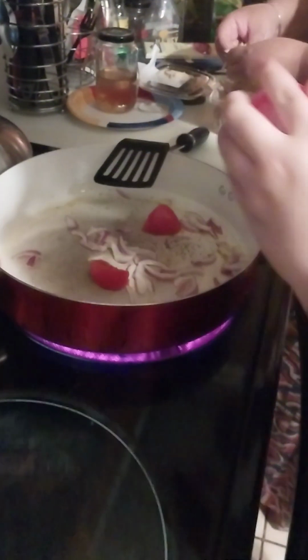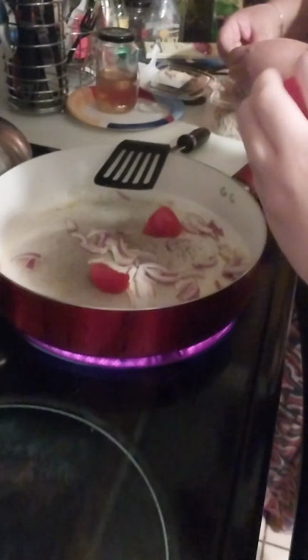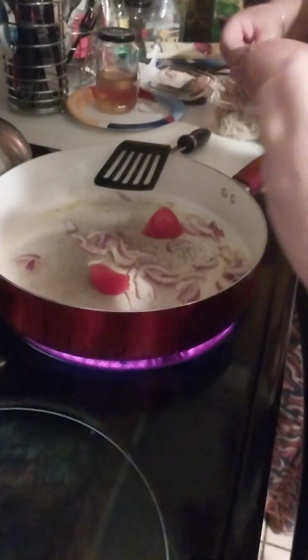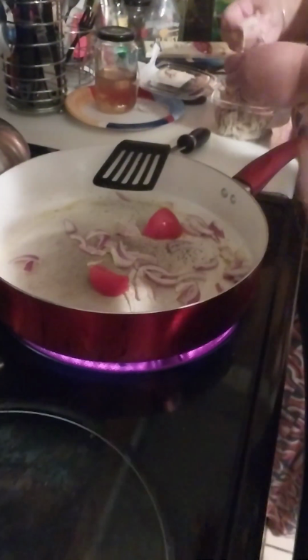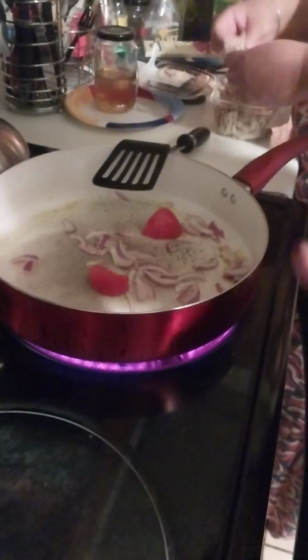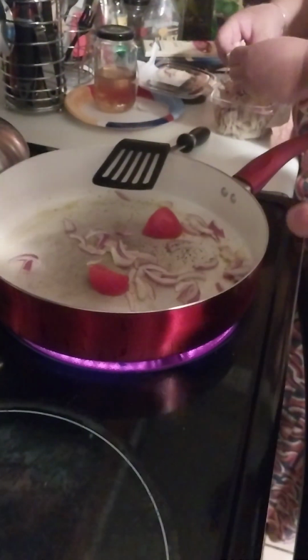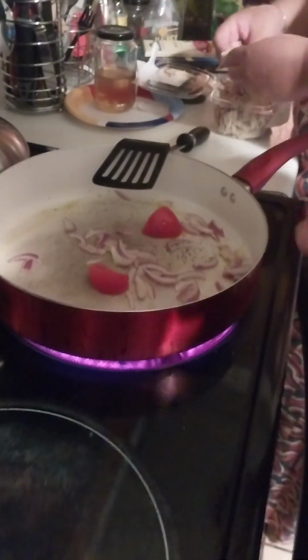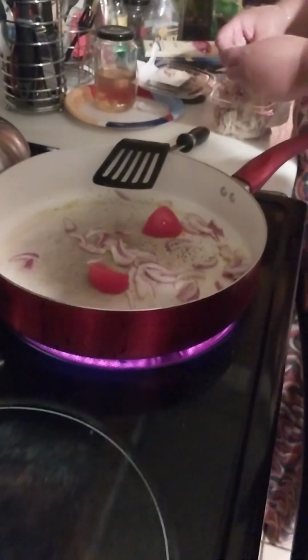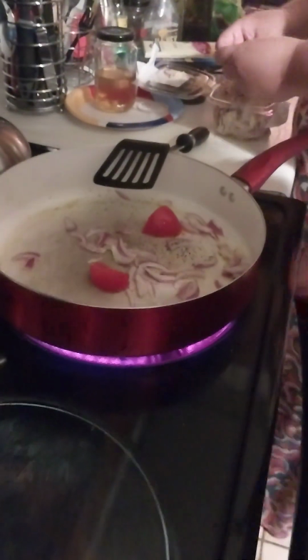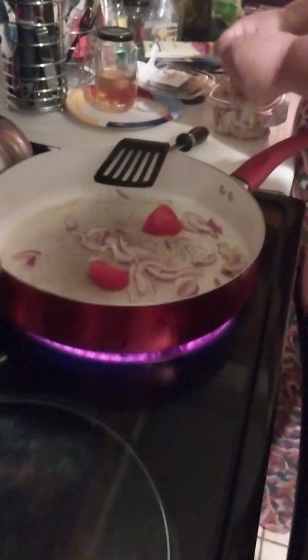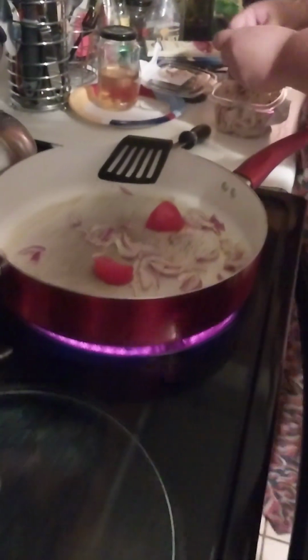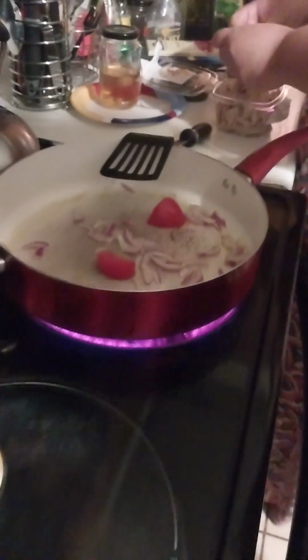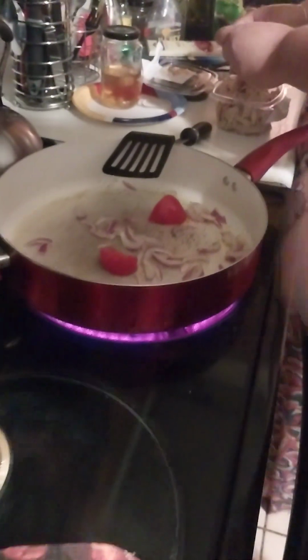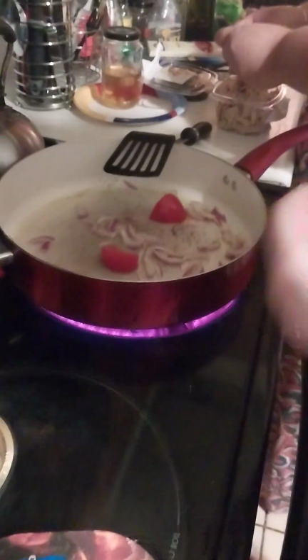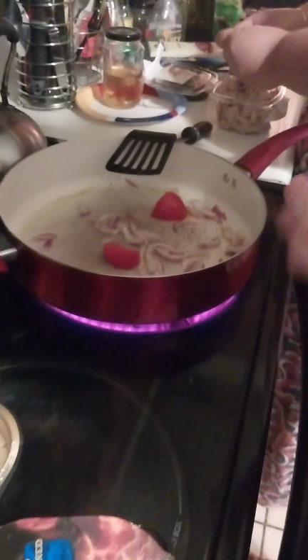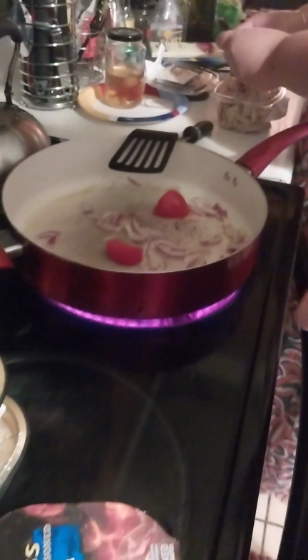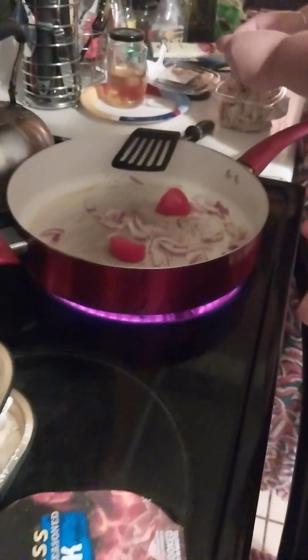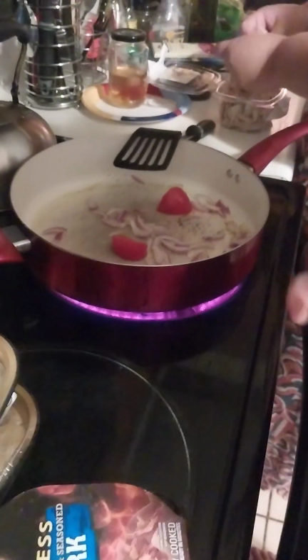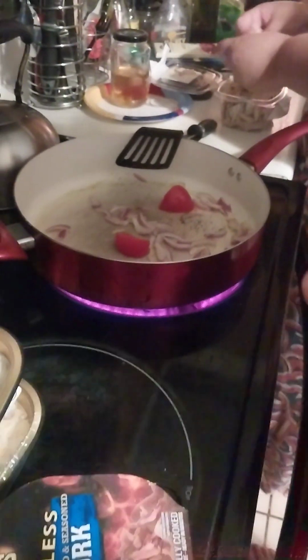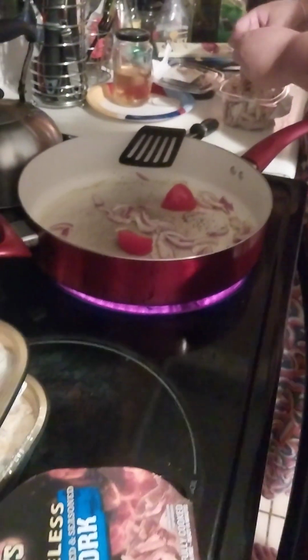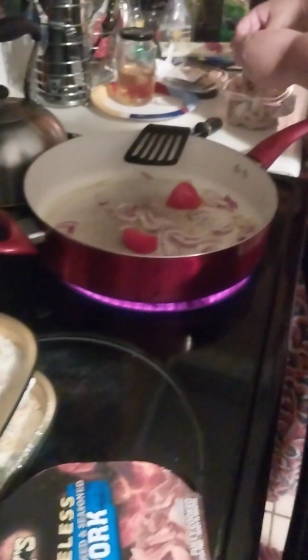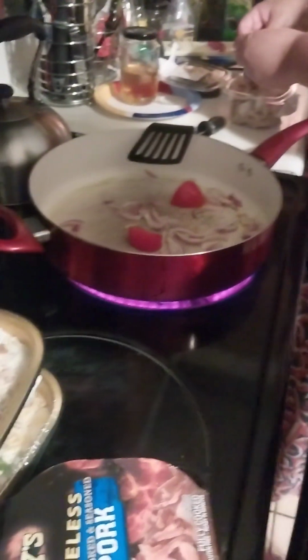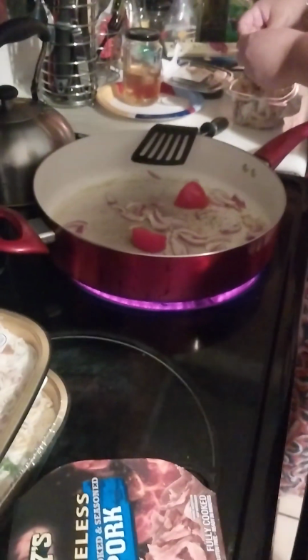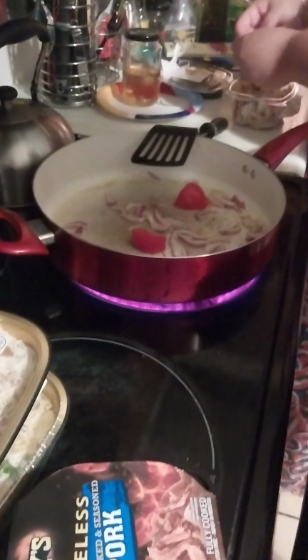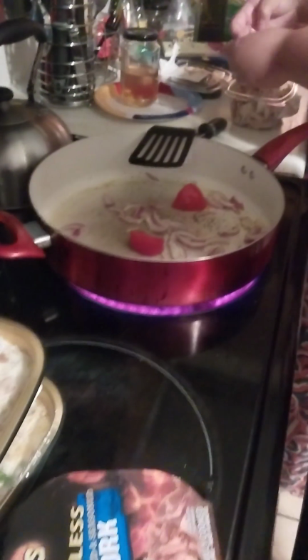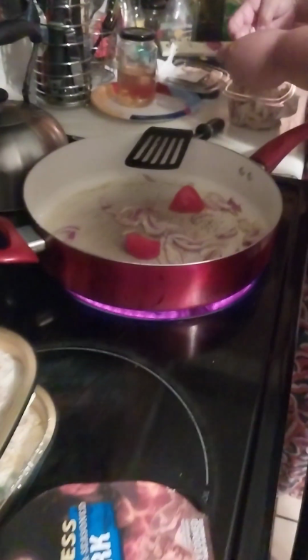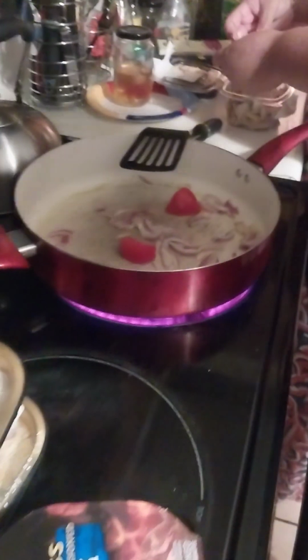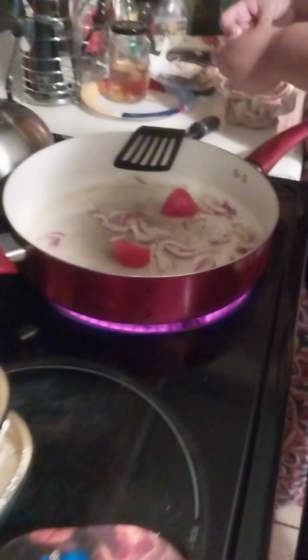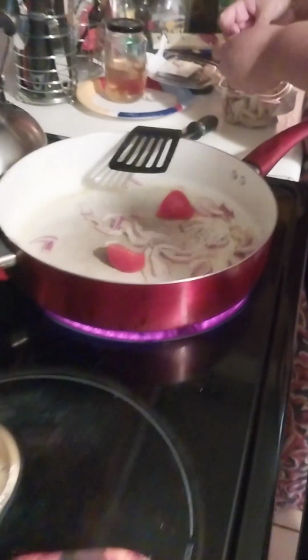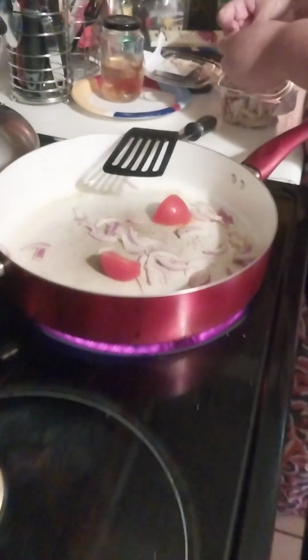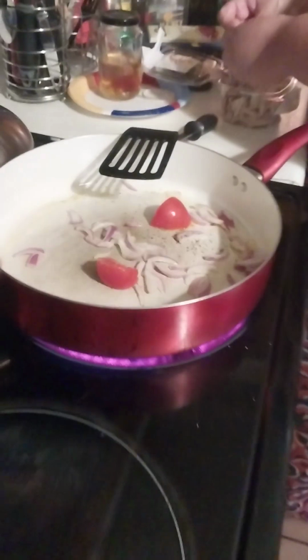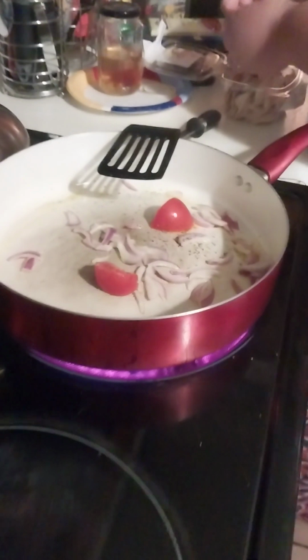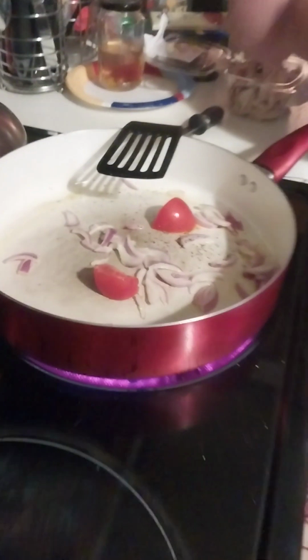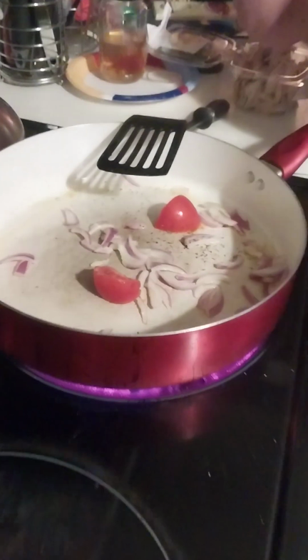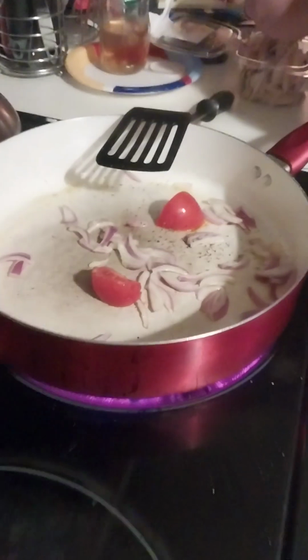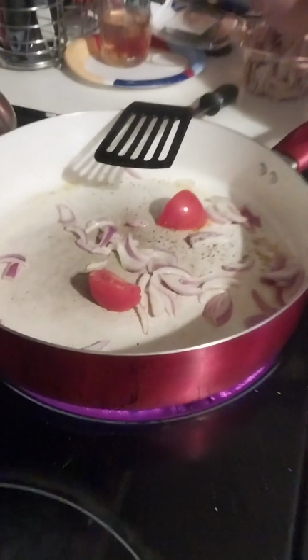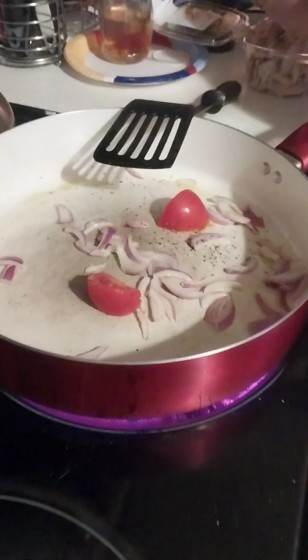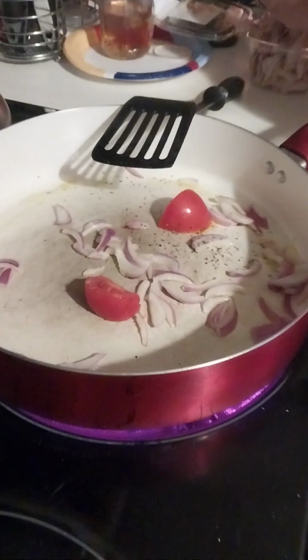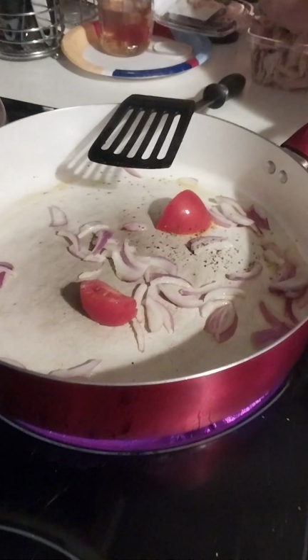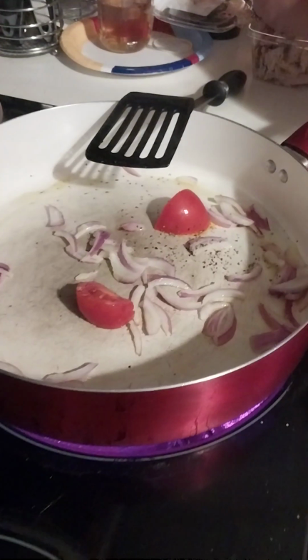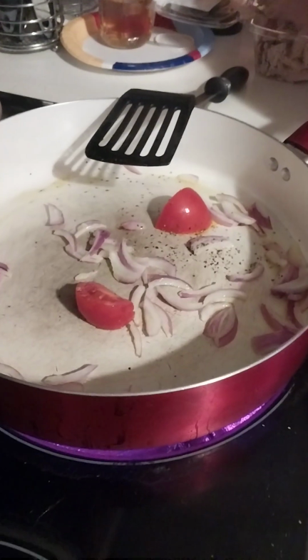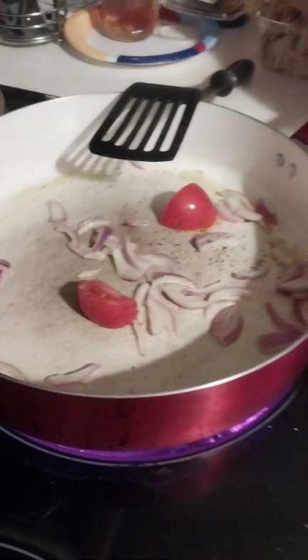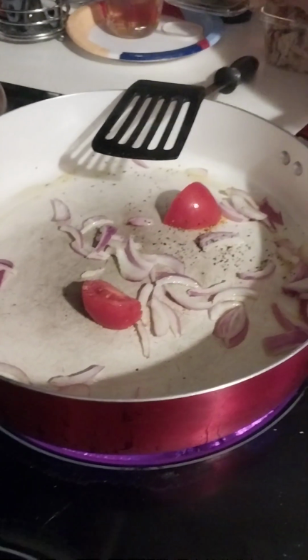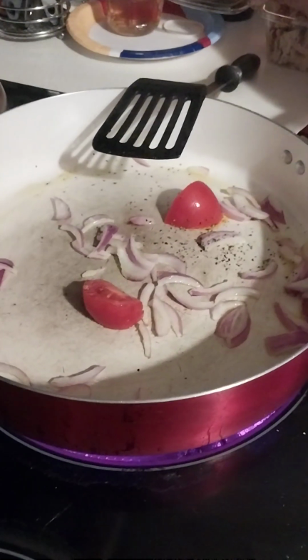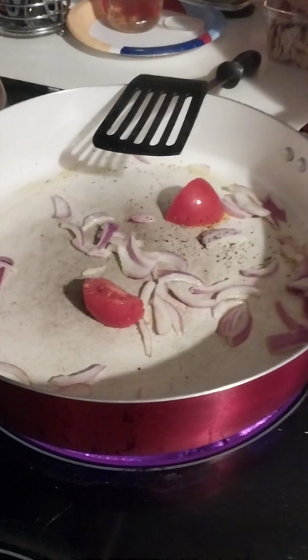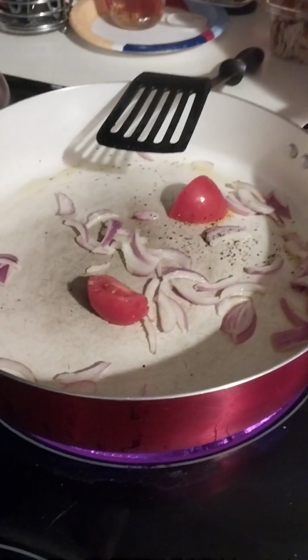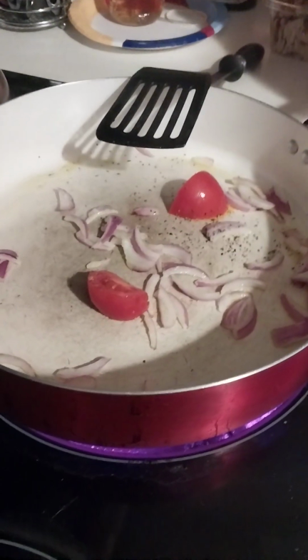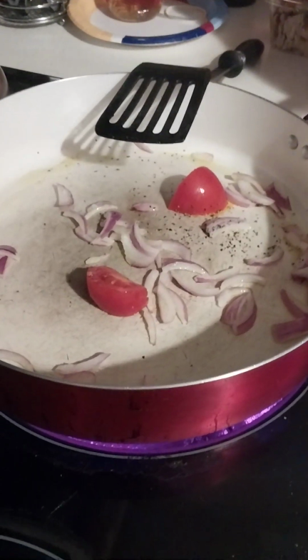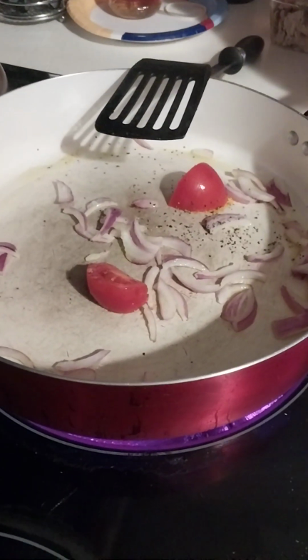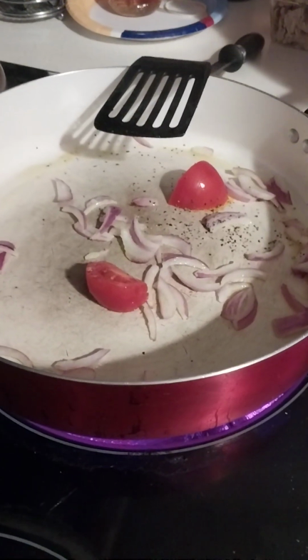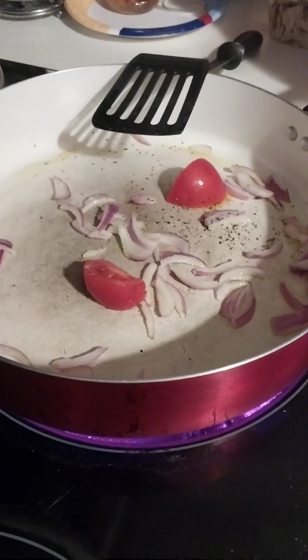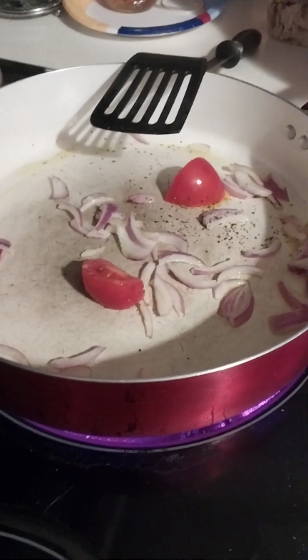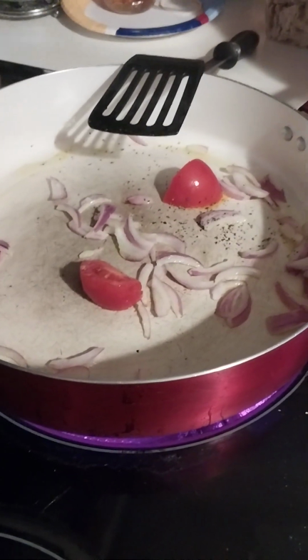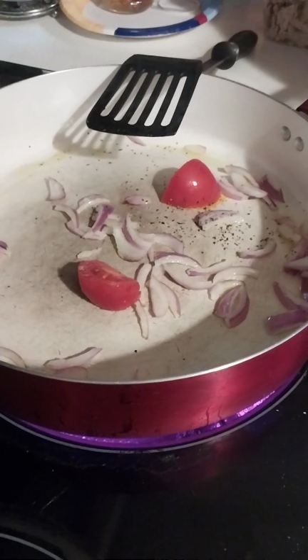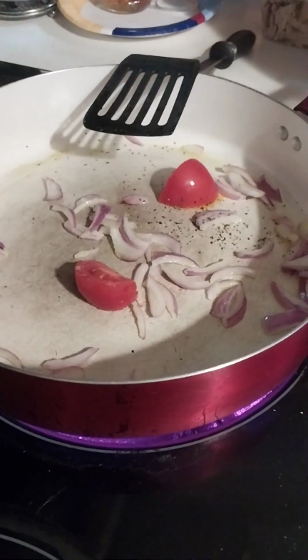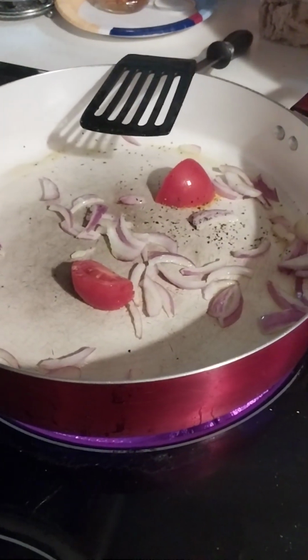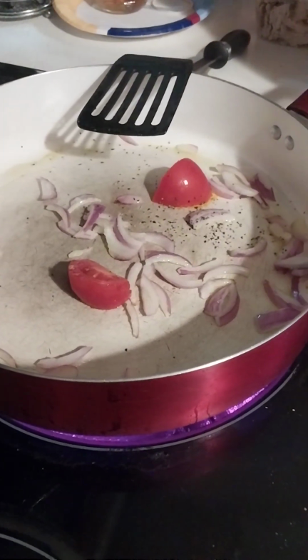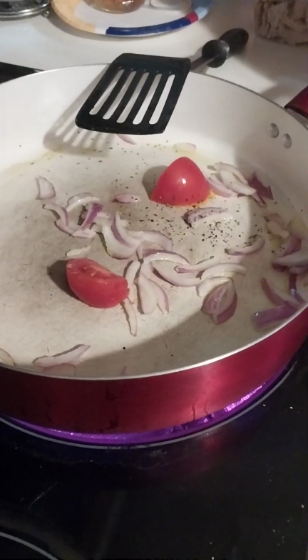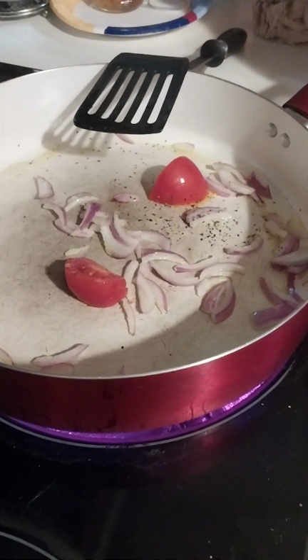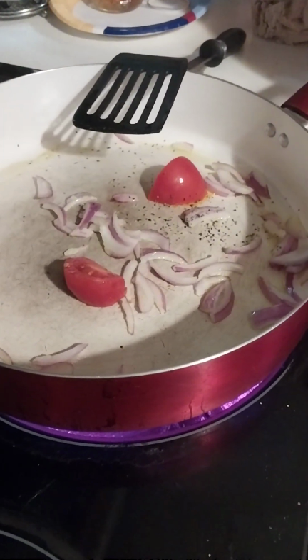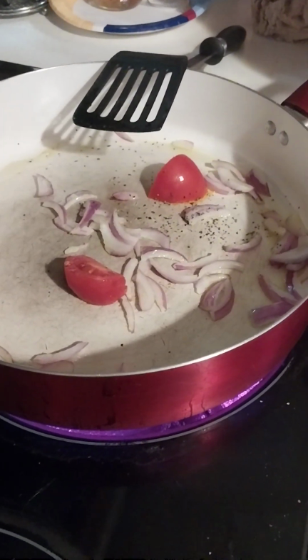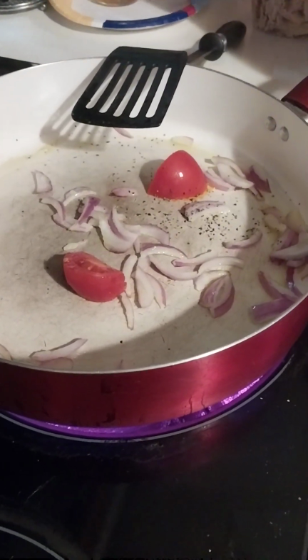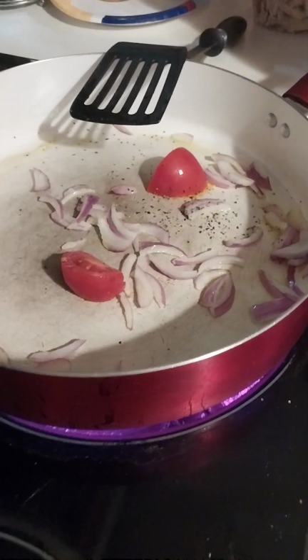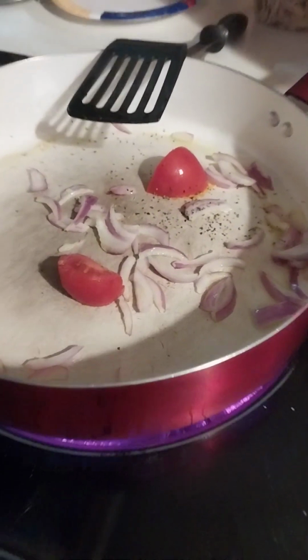And we used olive oil? Yes. About two, three tablespoons maybe? Yeah, we just wanted enough to coat.